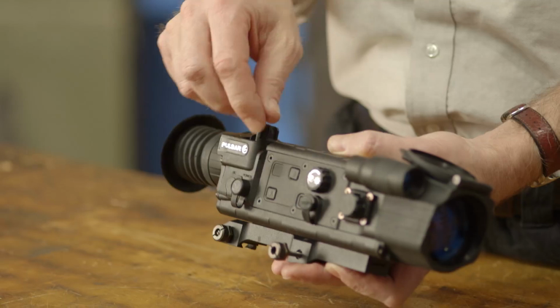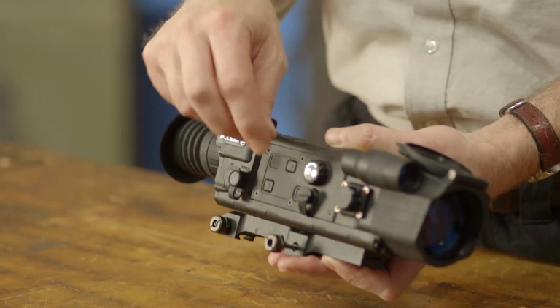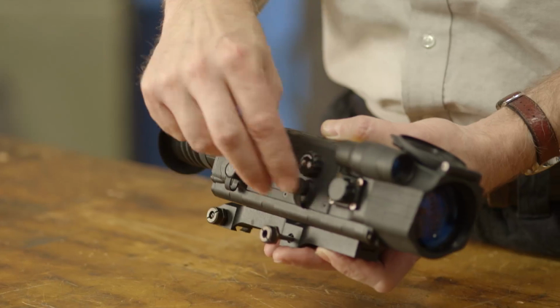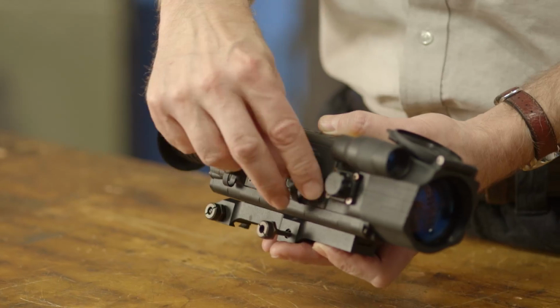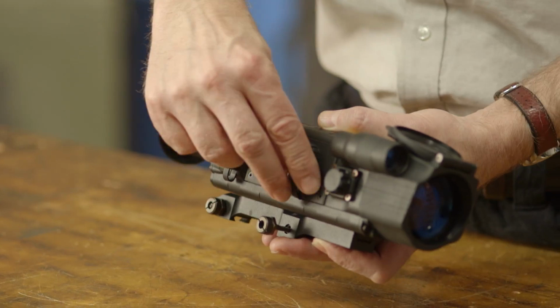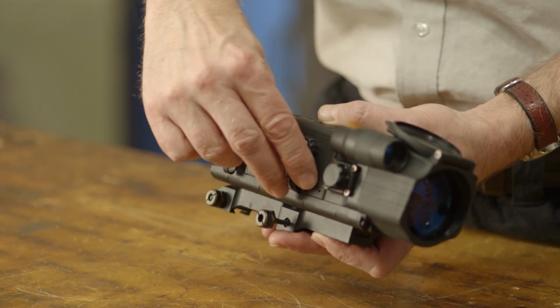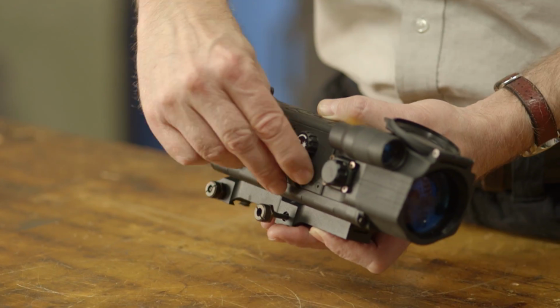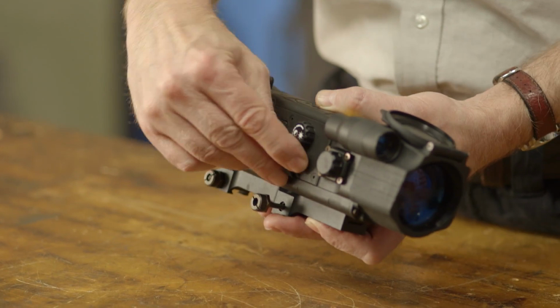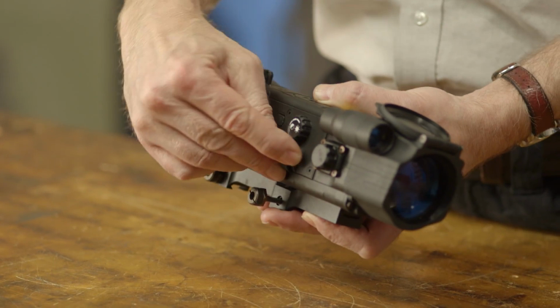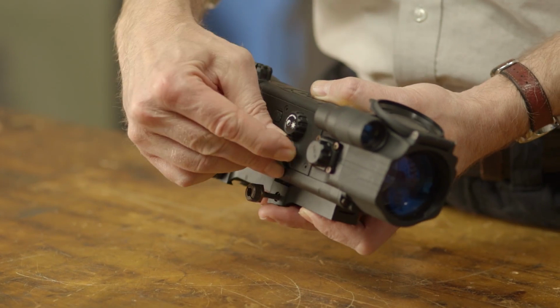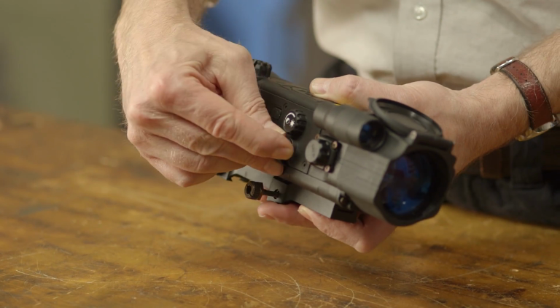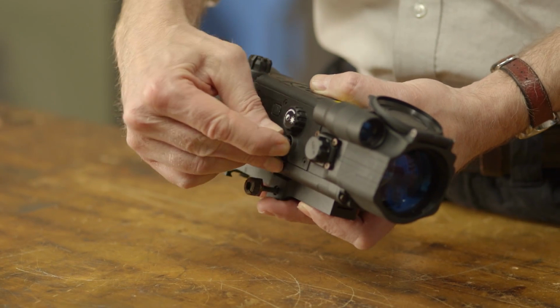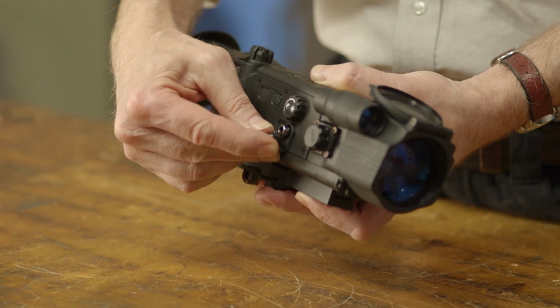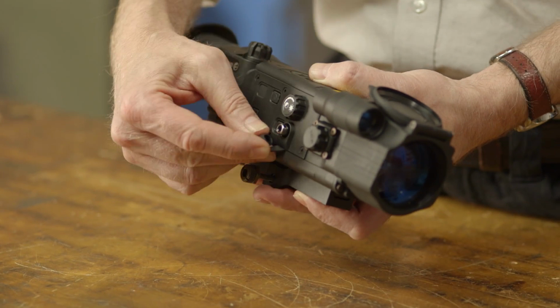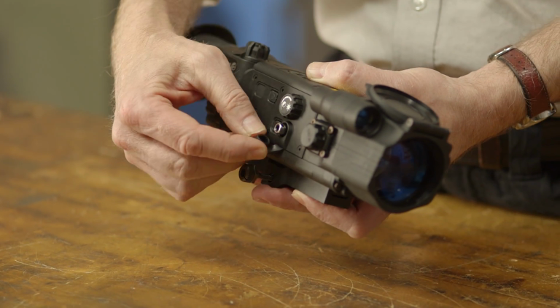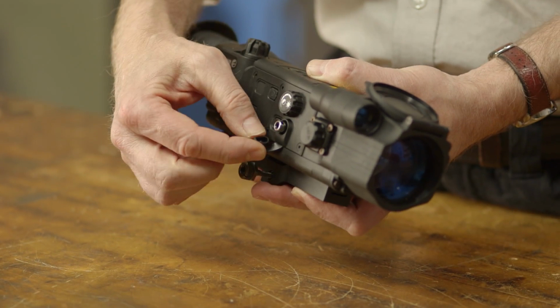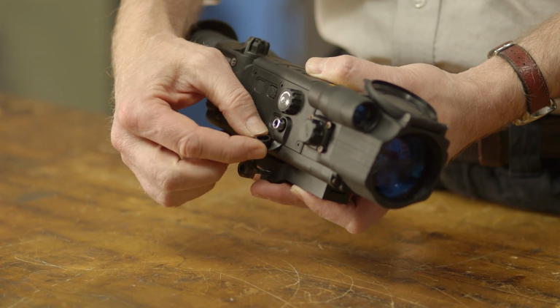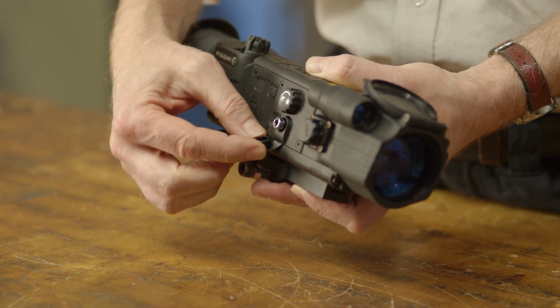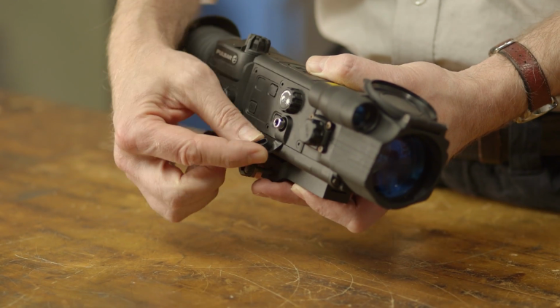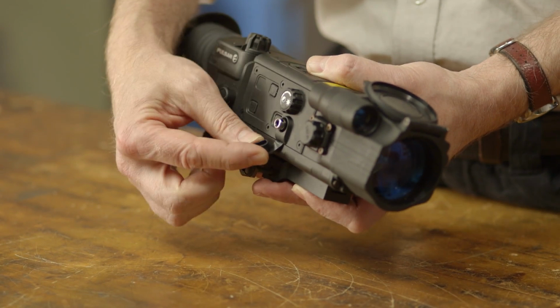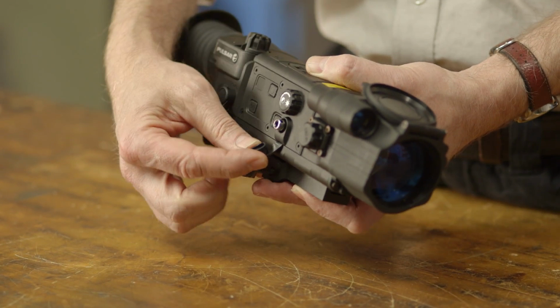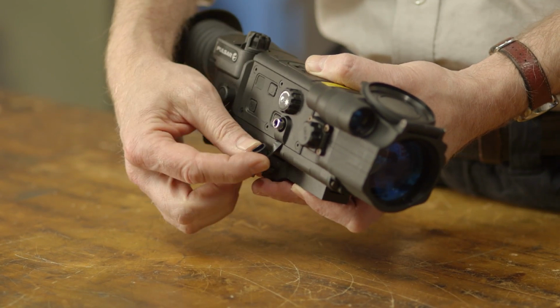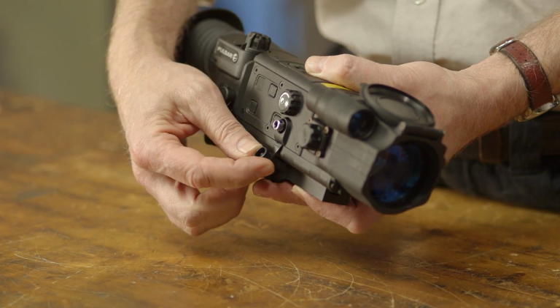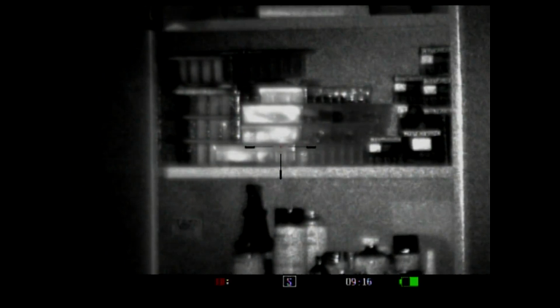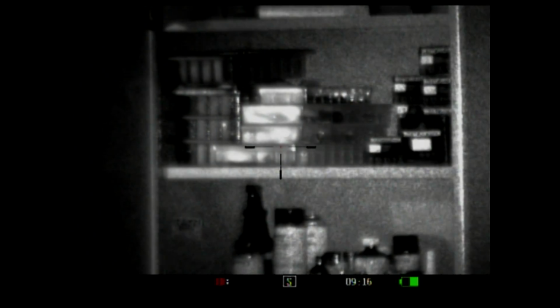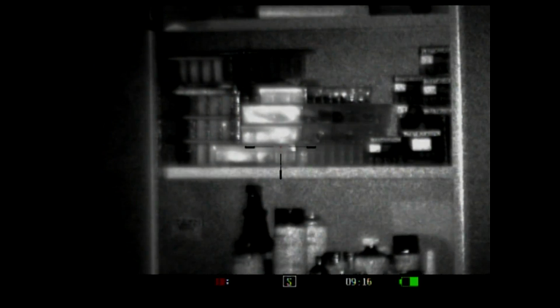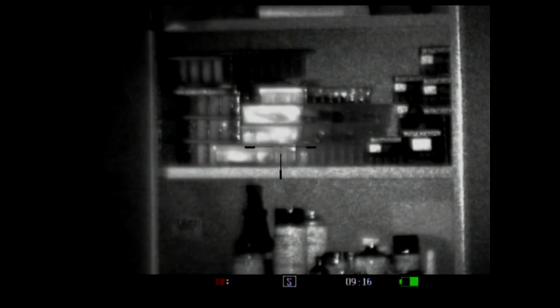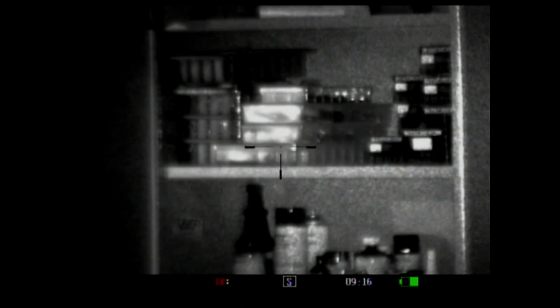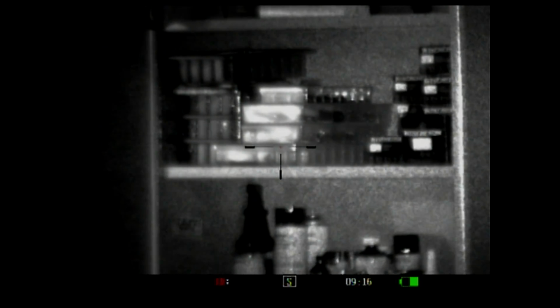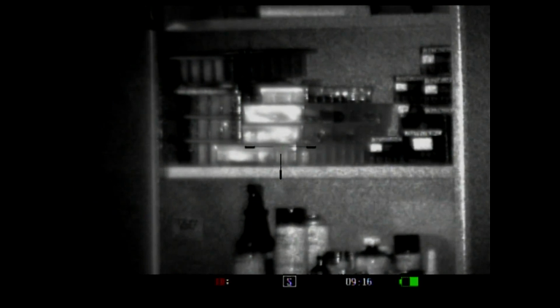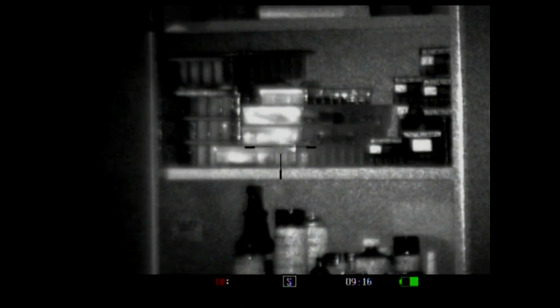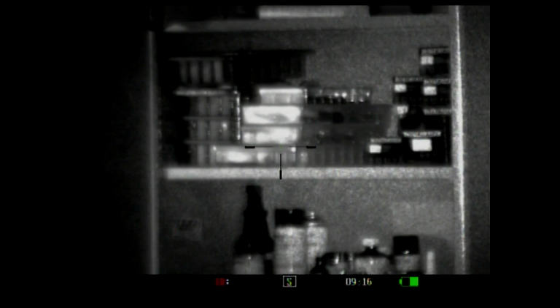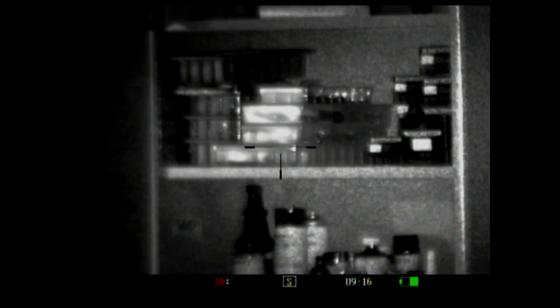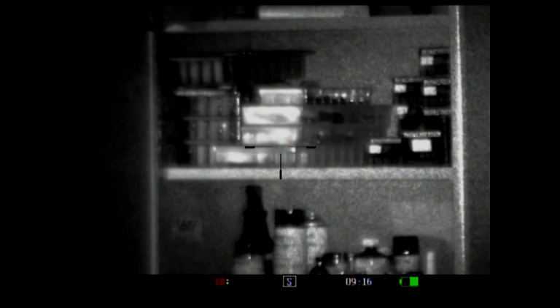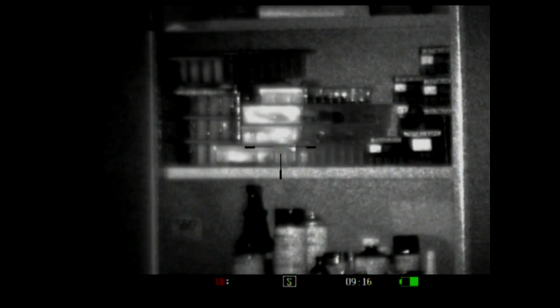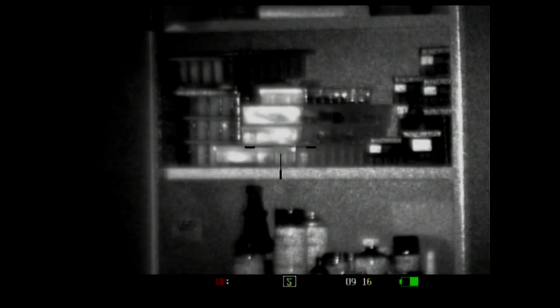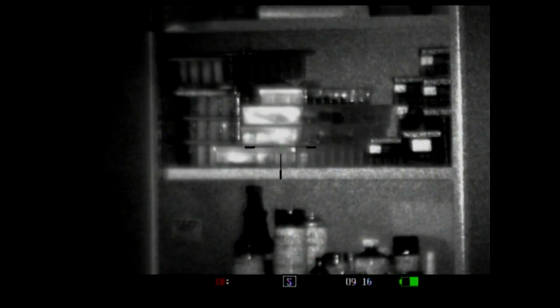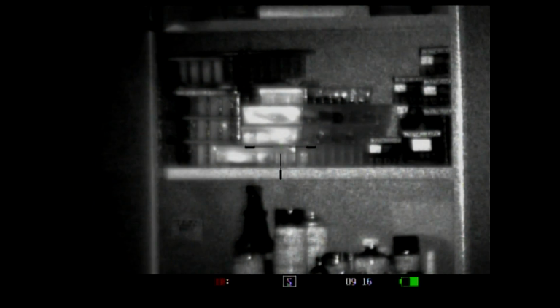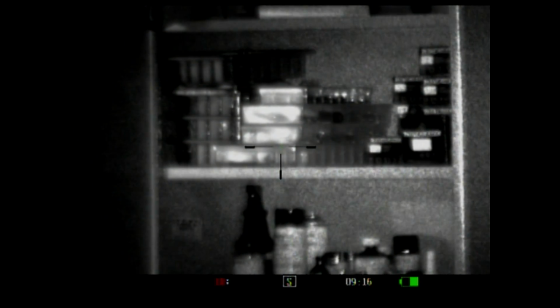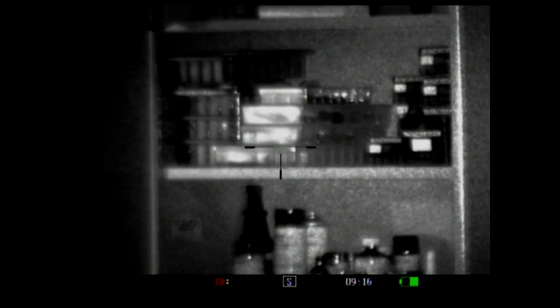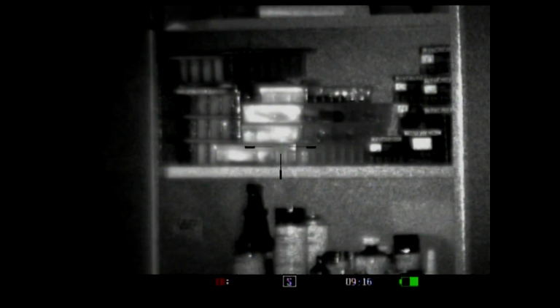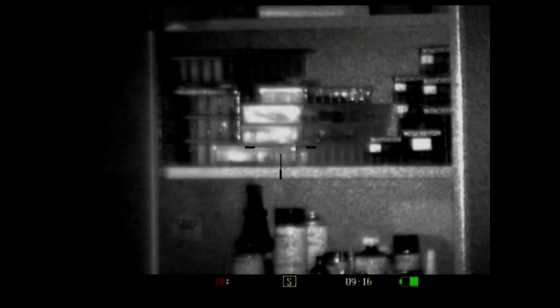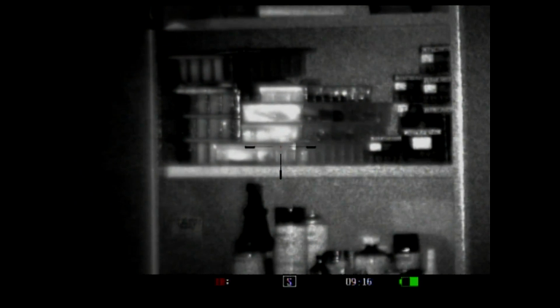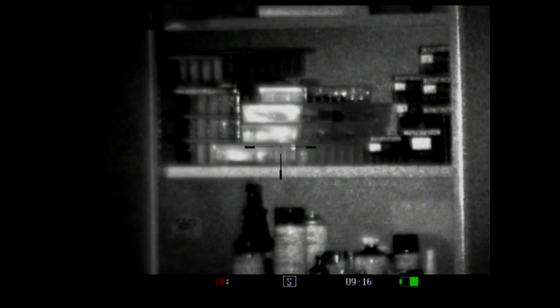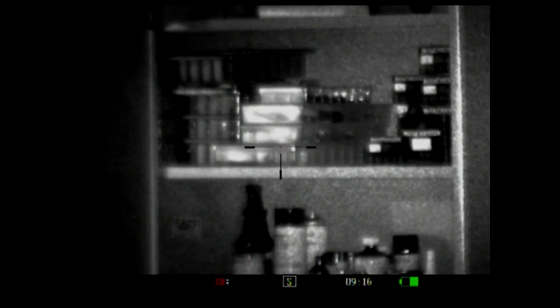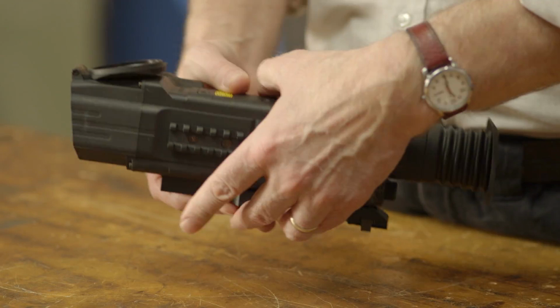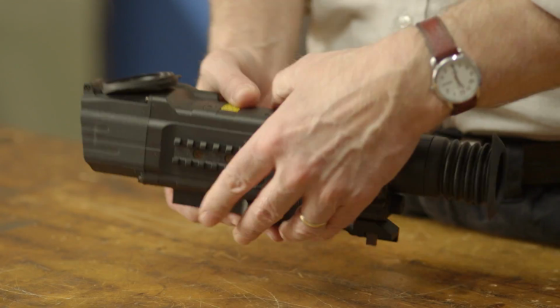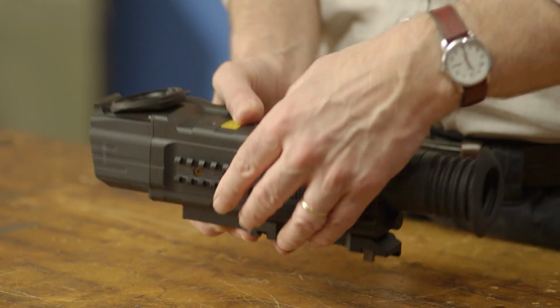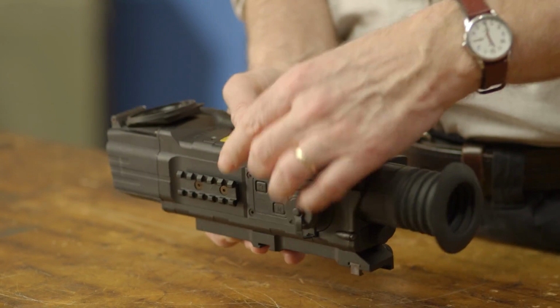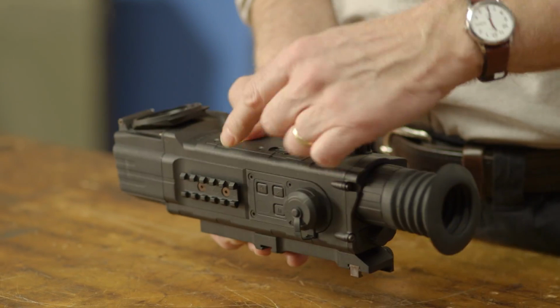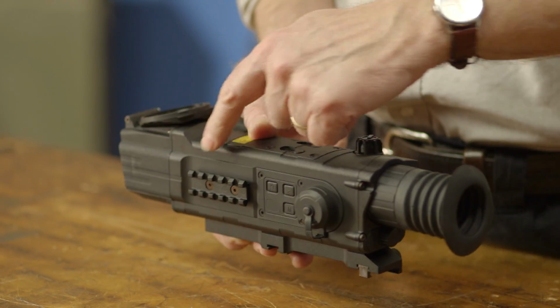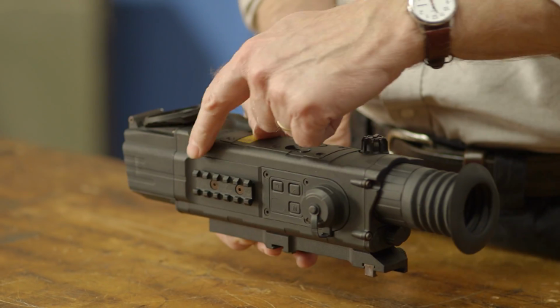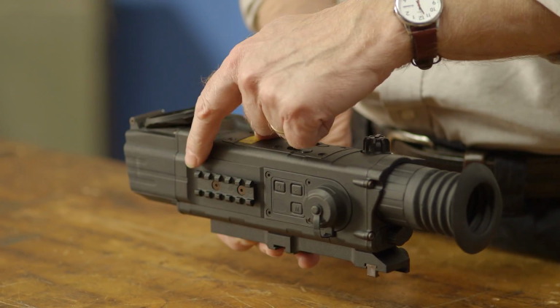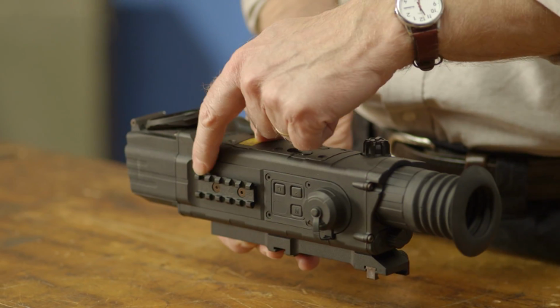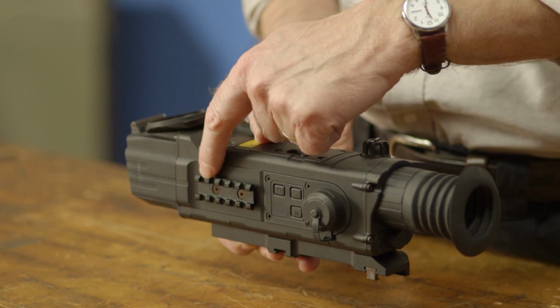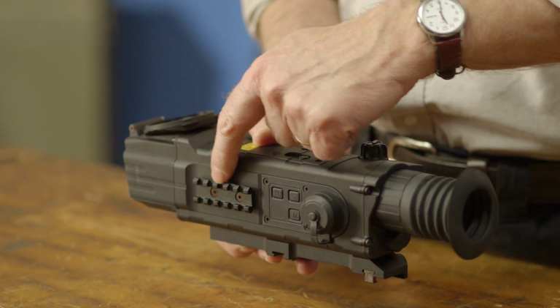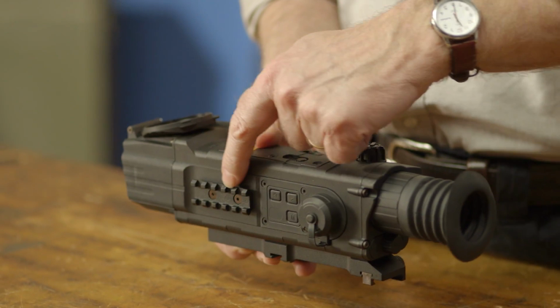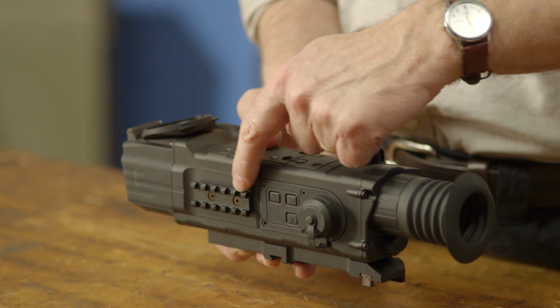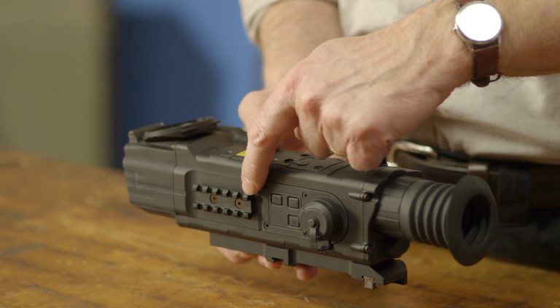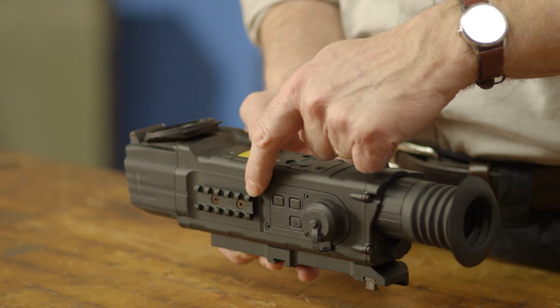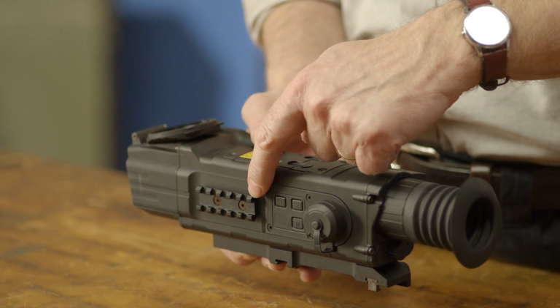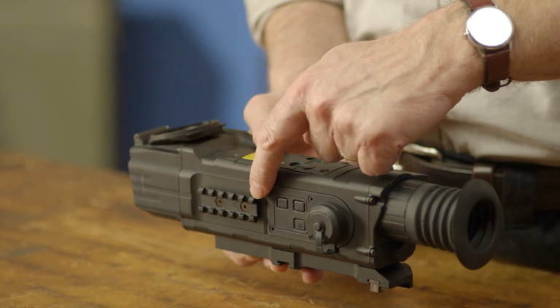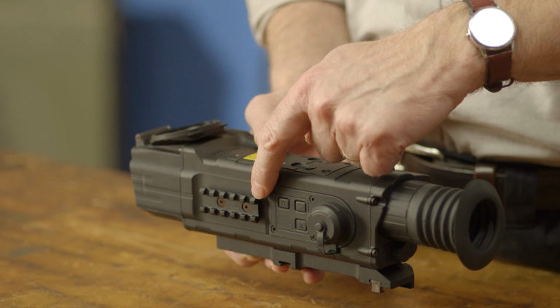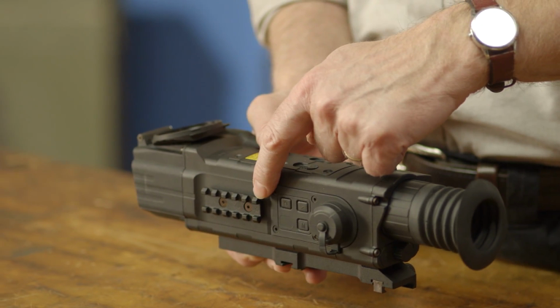Other features include options for video output, a T-reticle with a color adjustable center dot, and an additional Weaver rail for accessories.